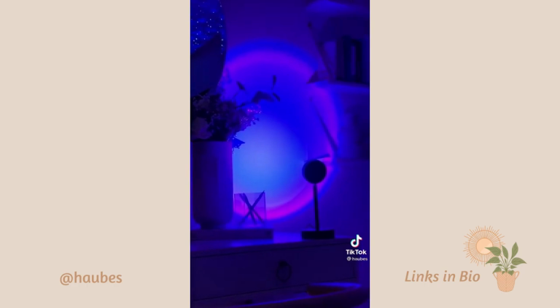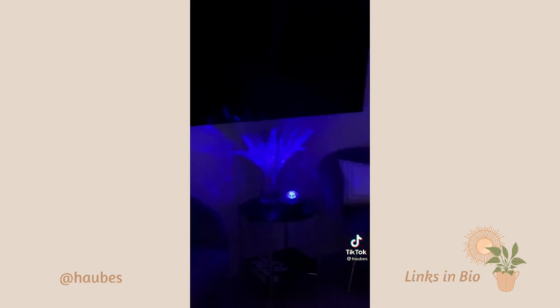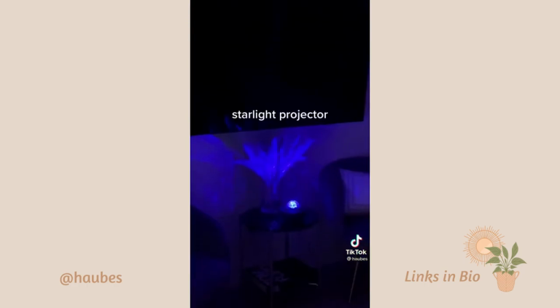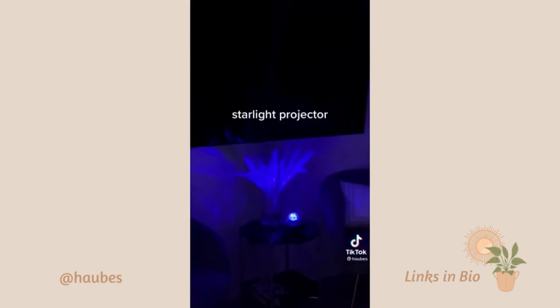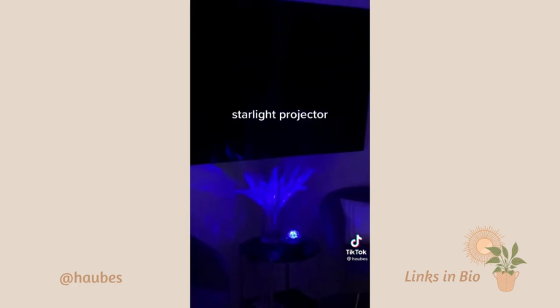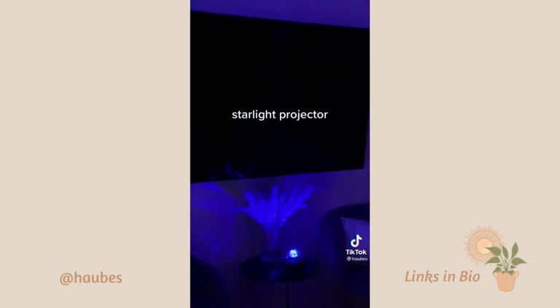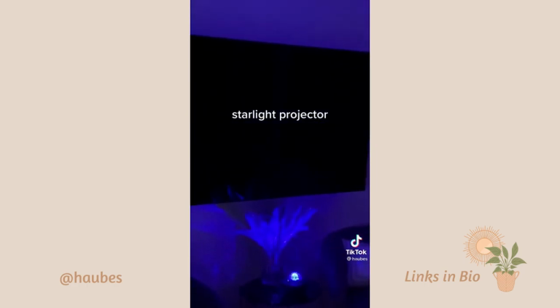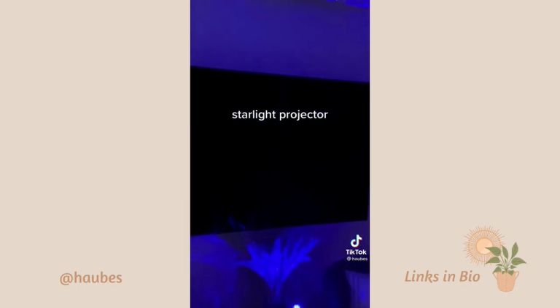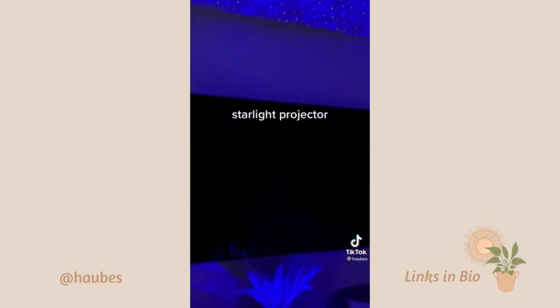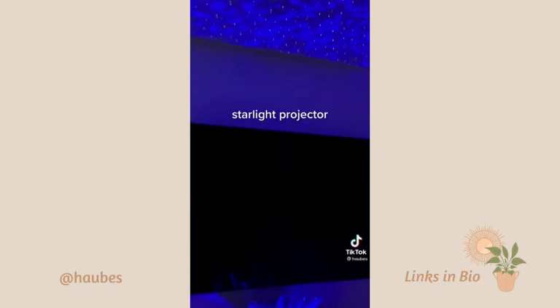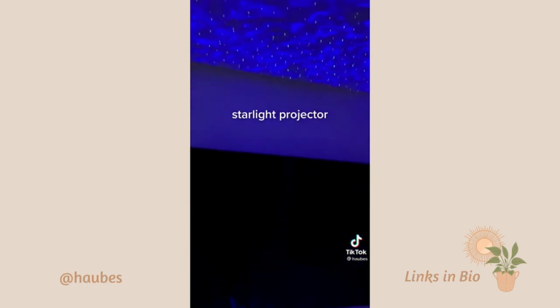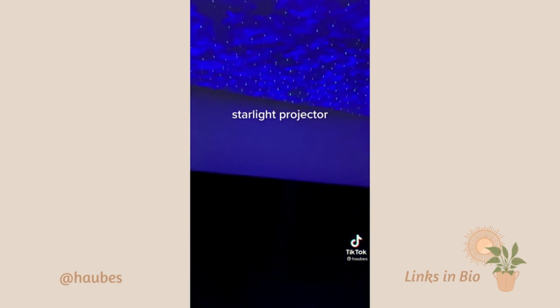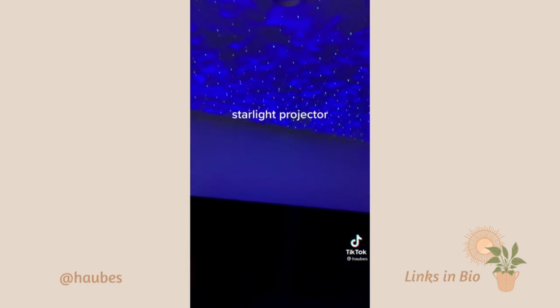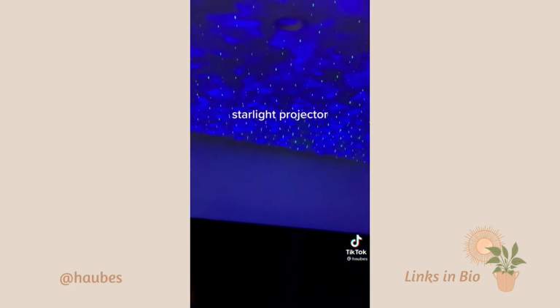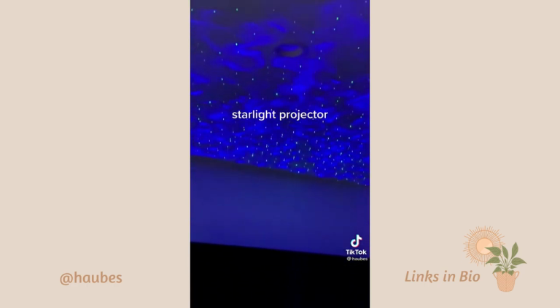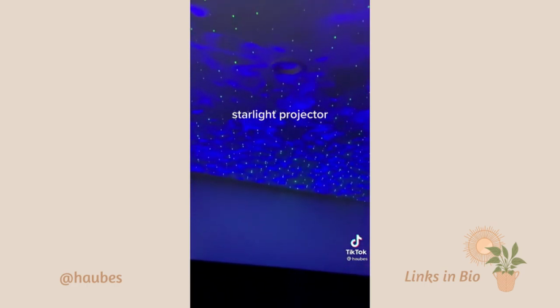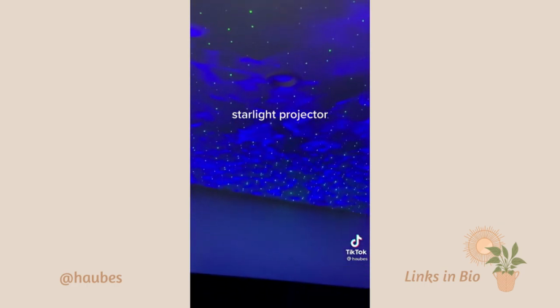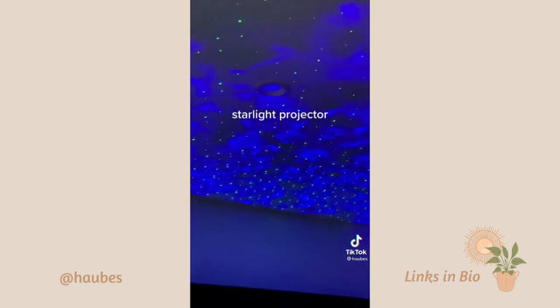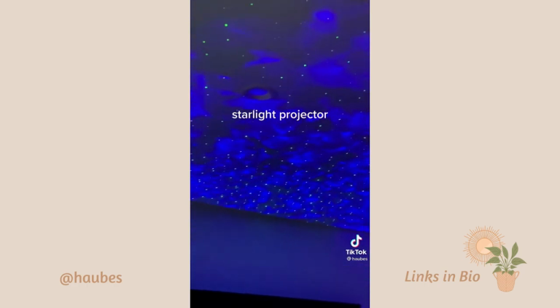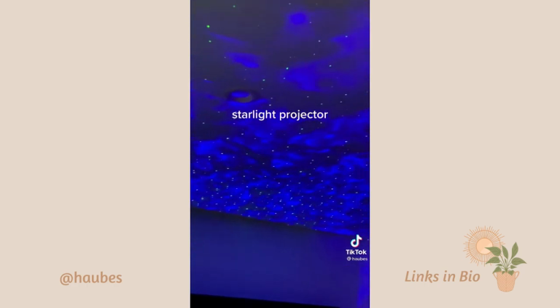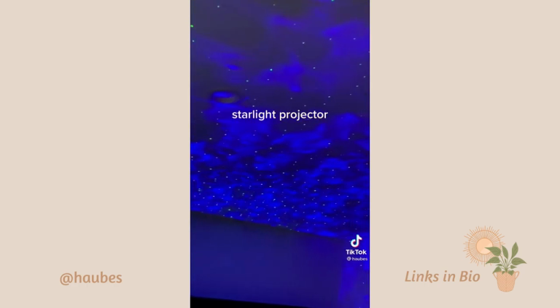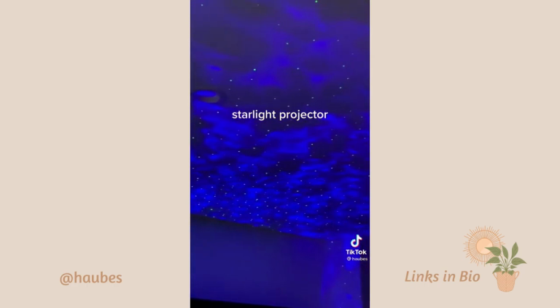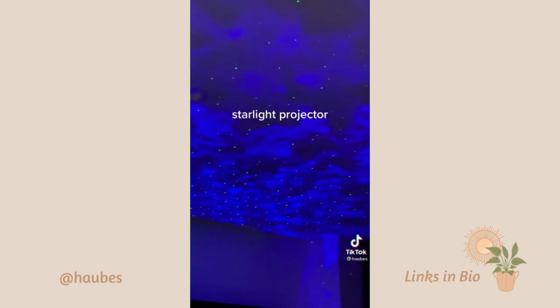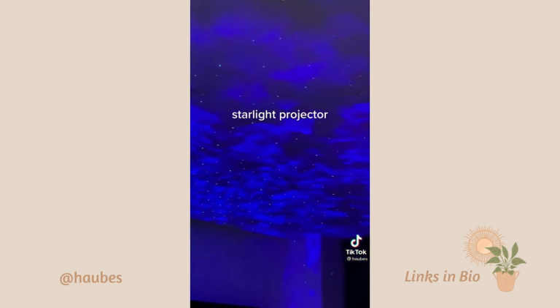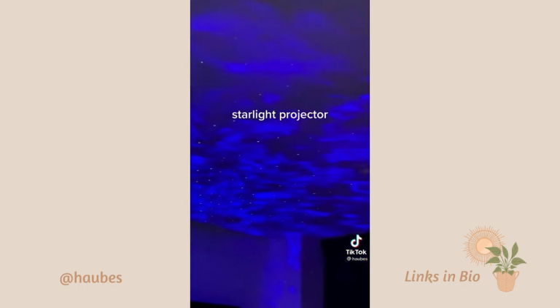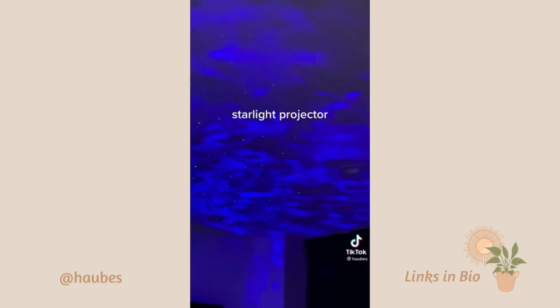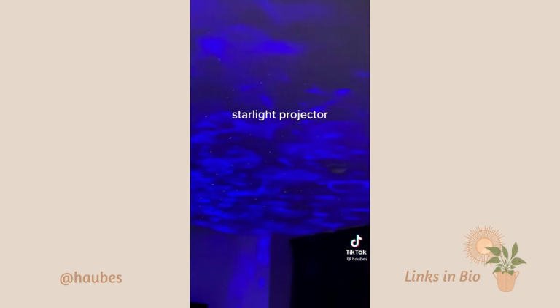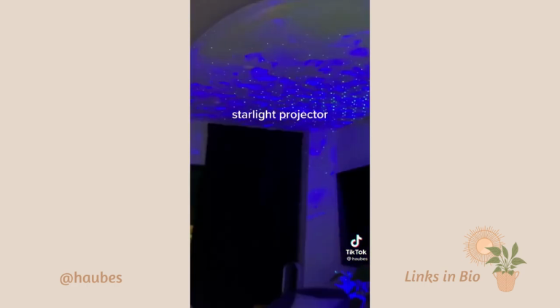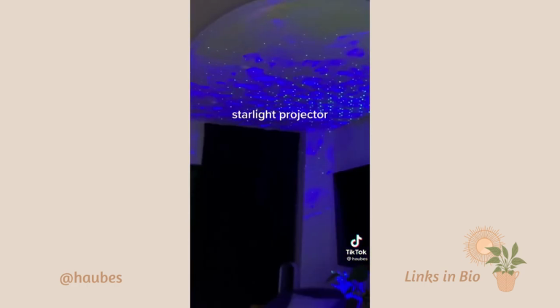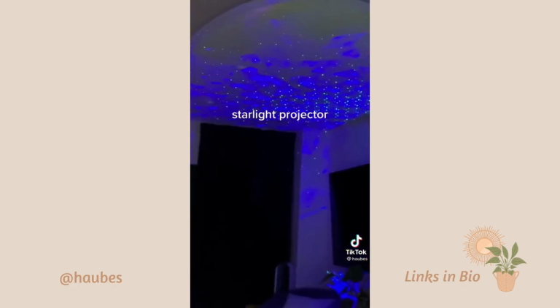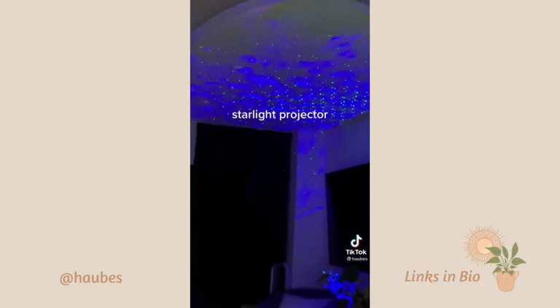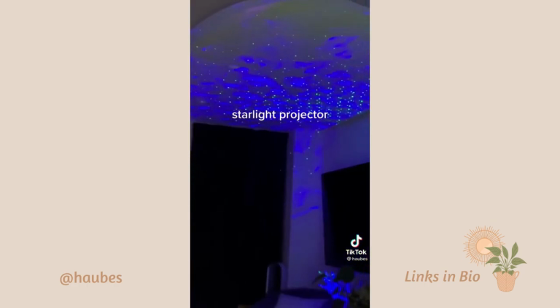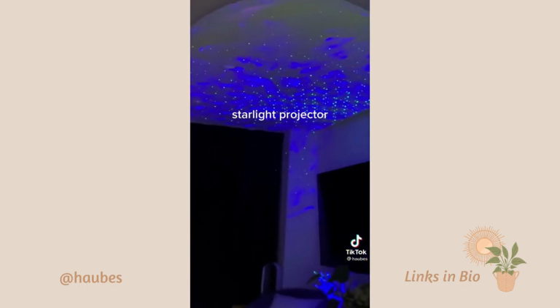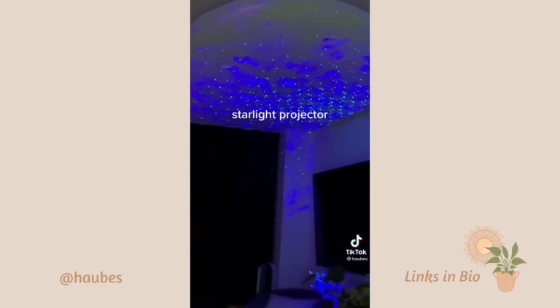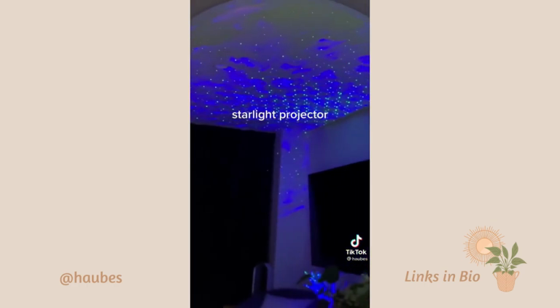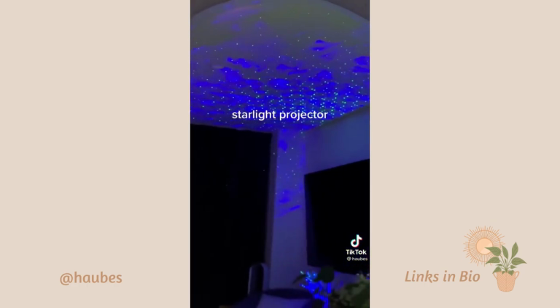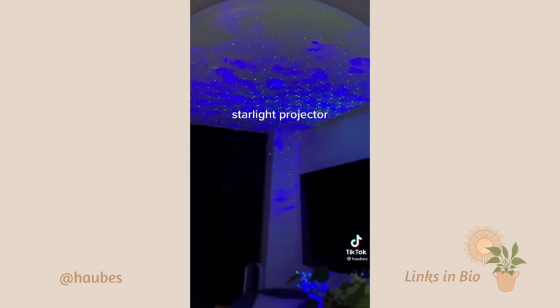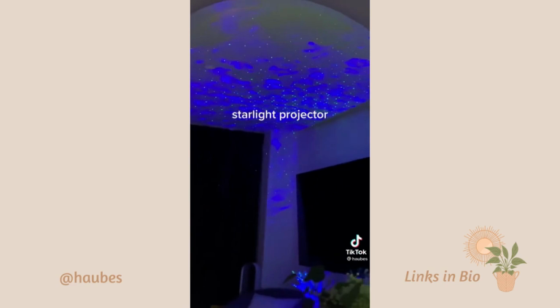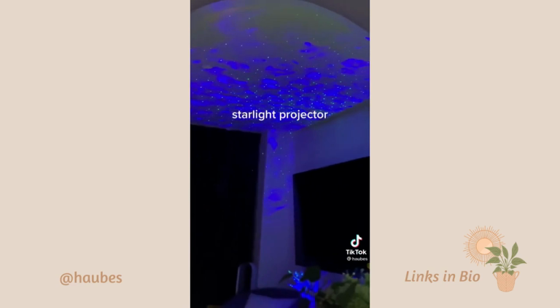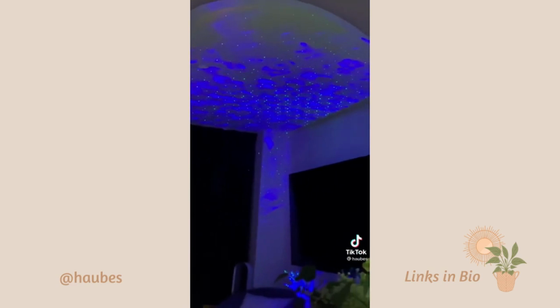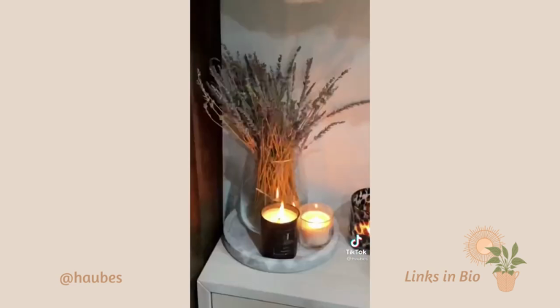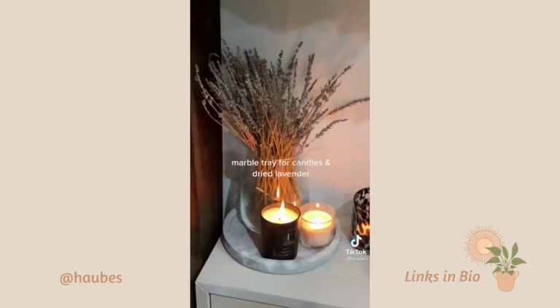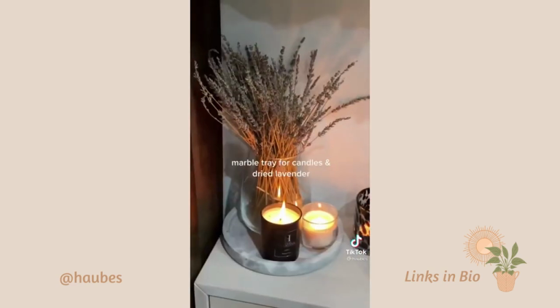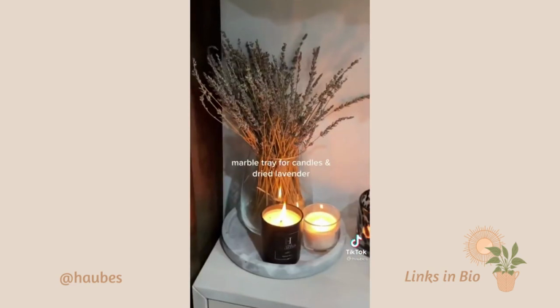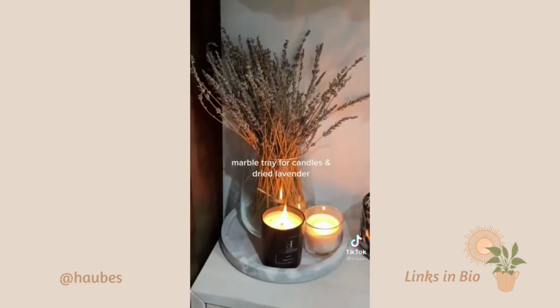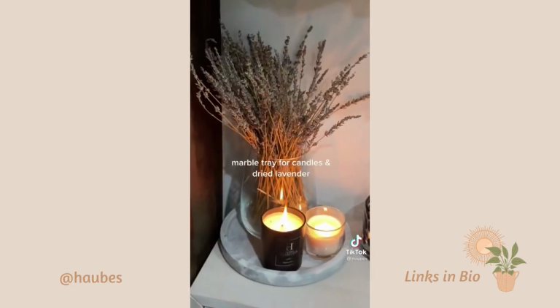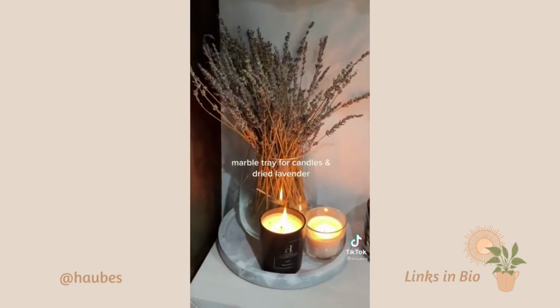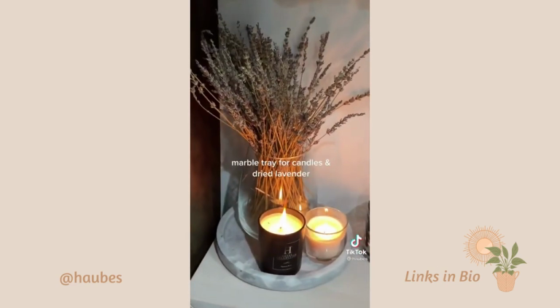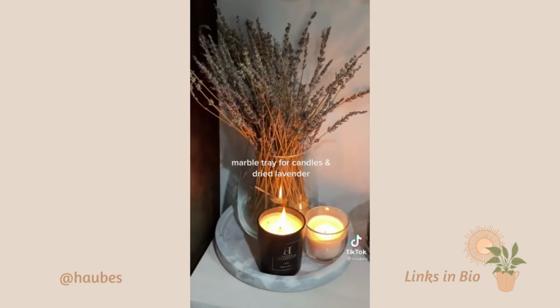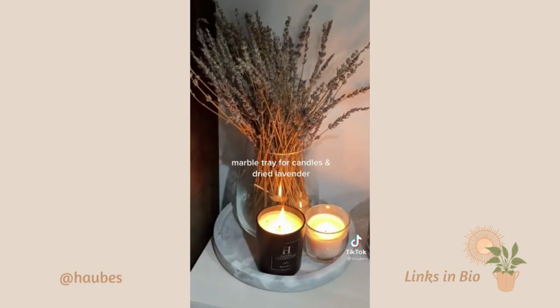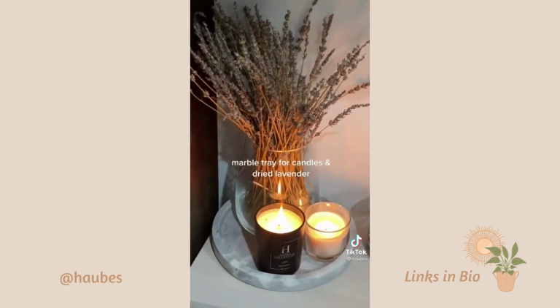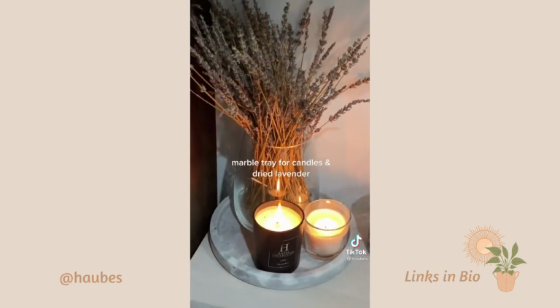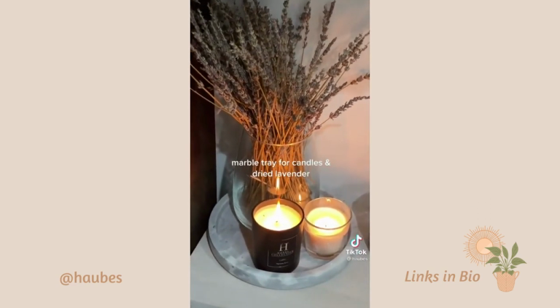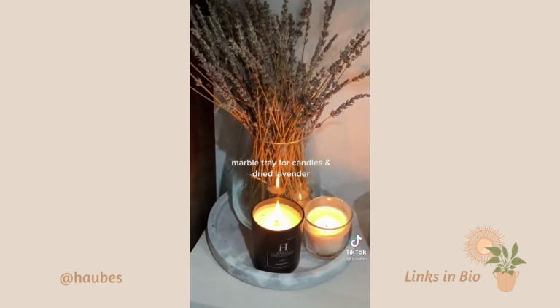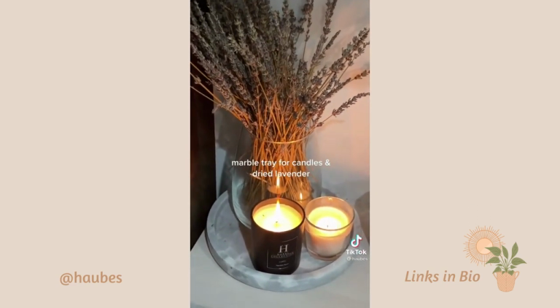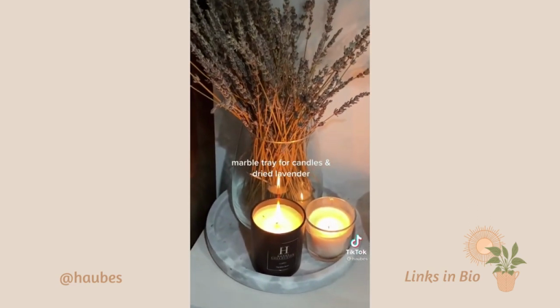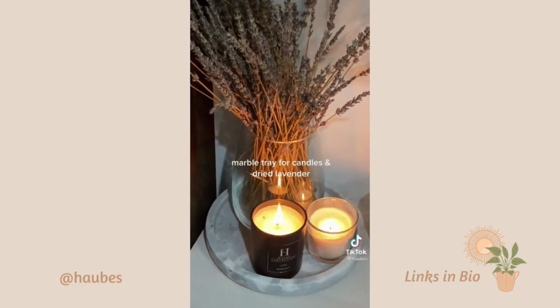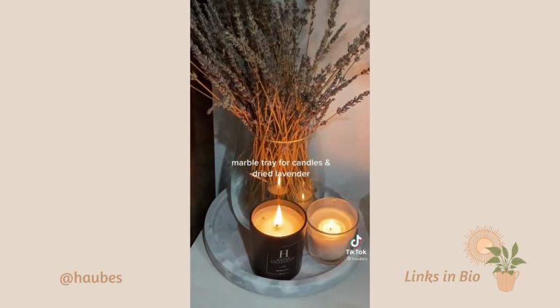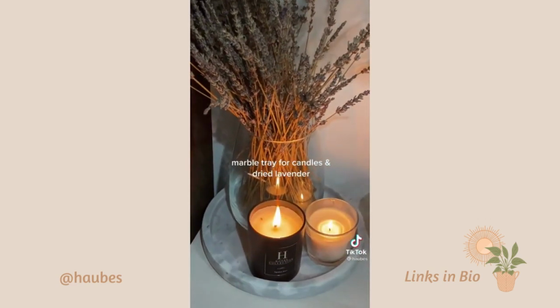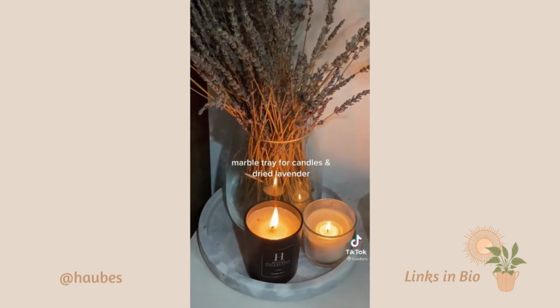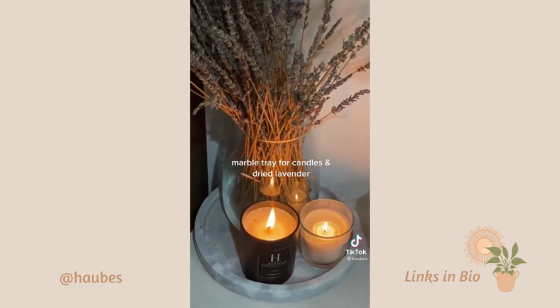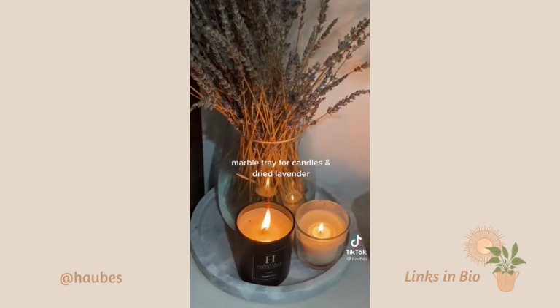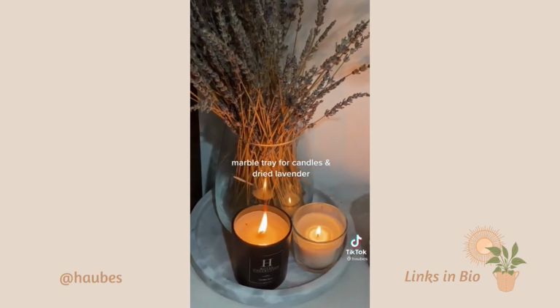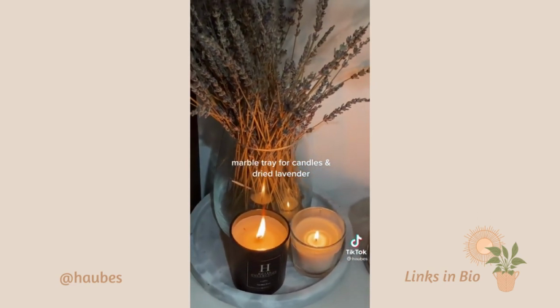Starlight Projector. Marble Tray for Candles and Dried Lavender.